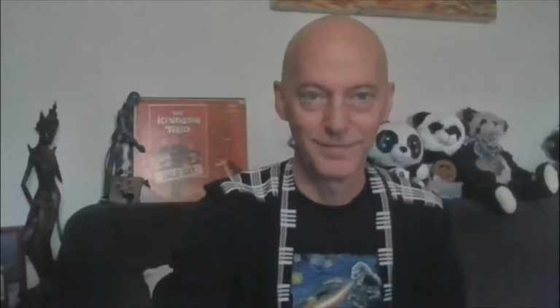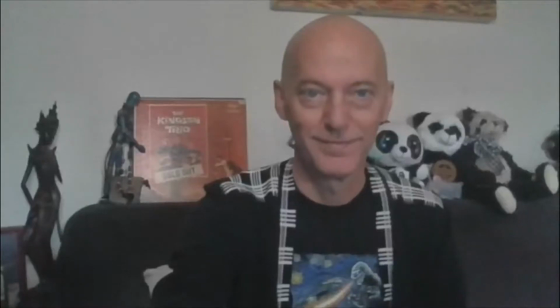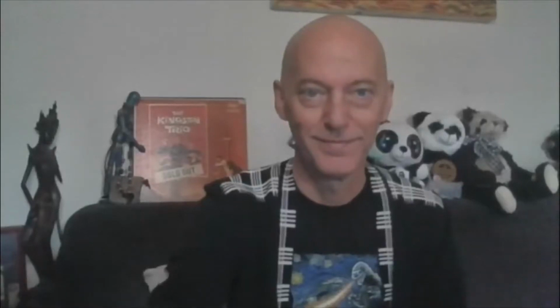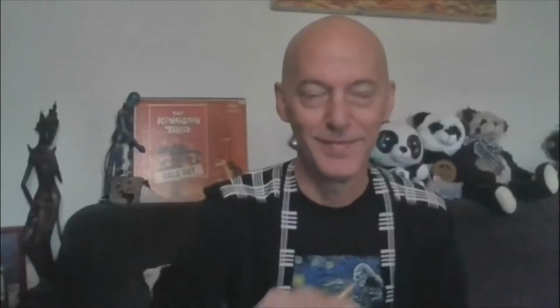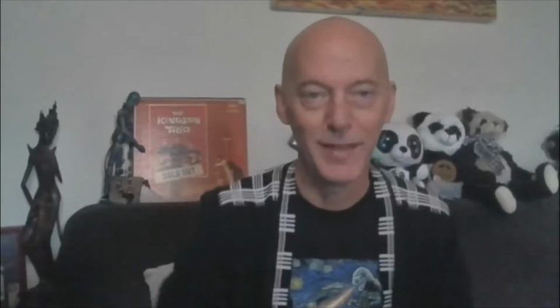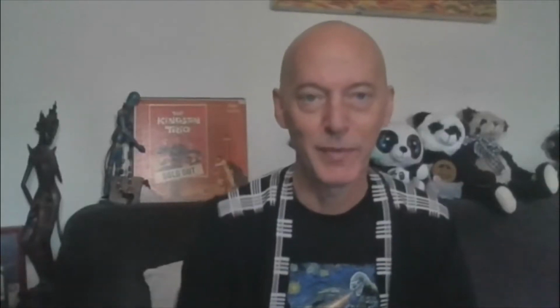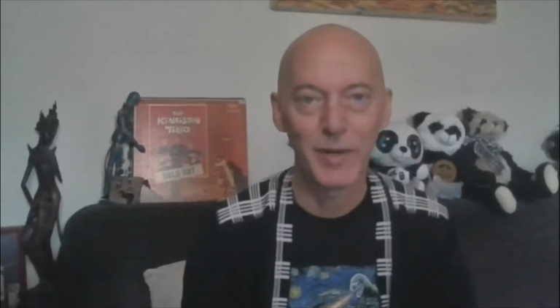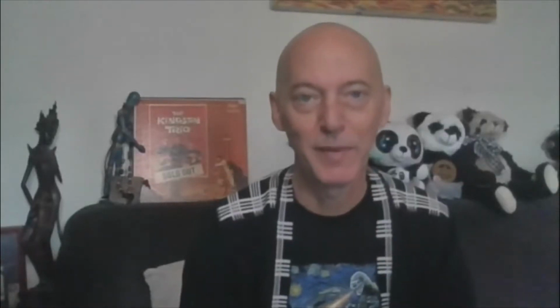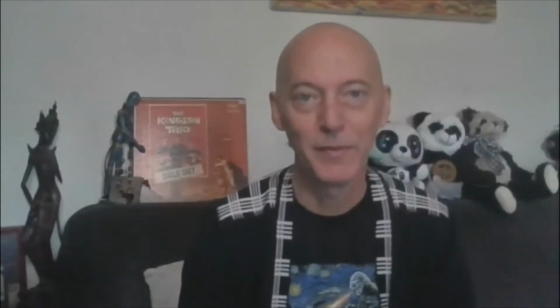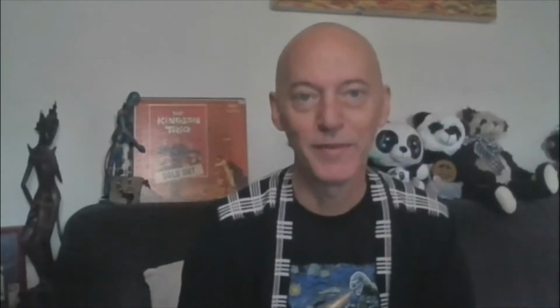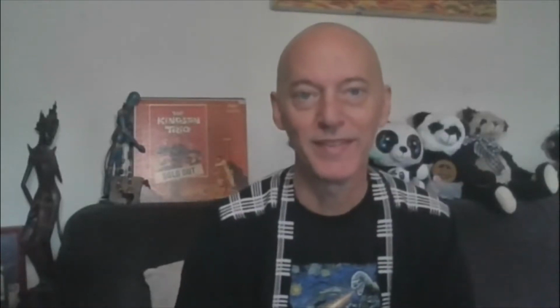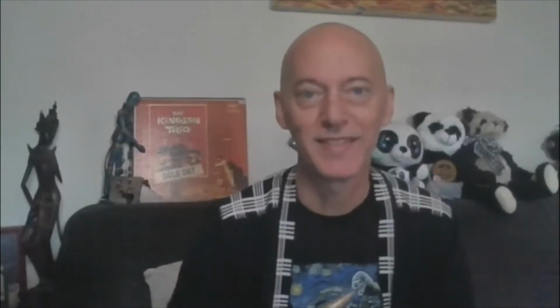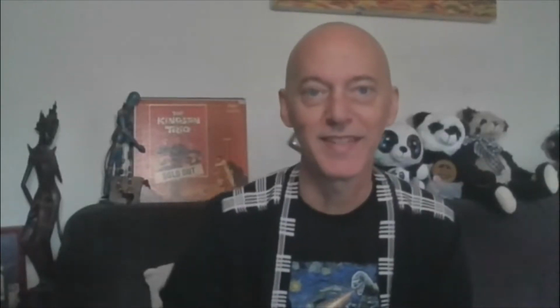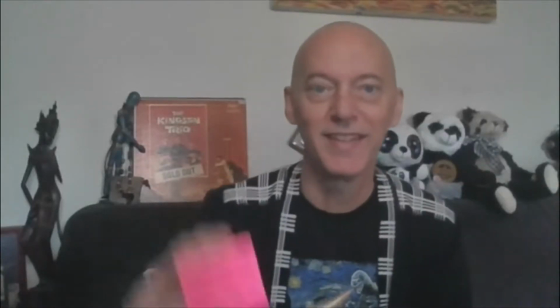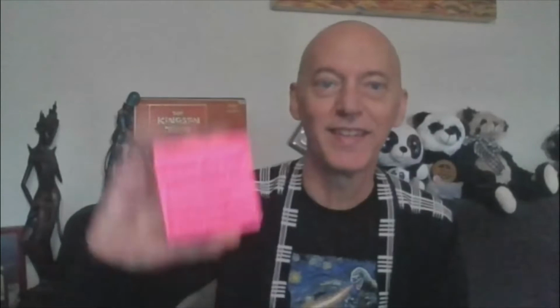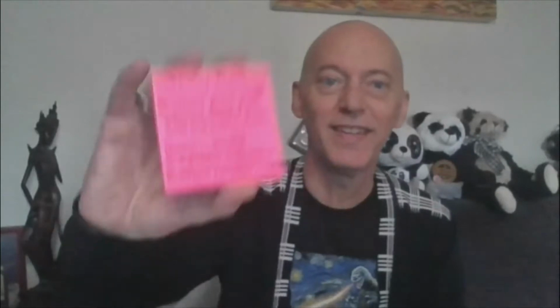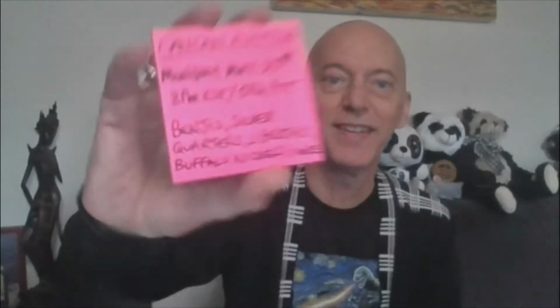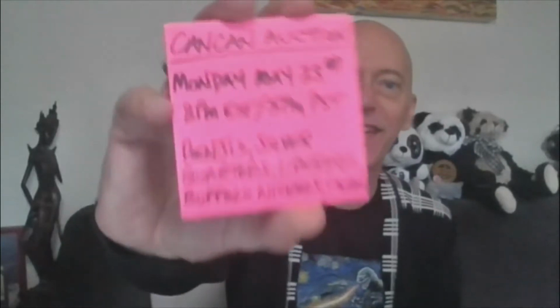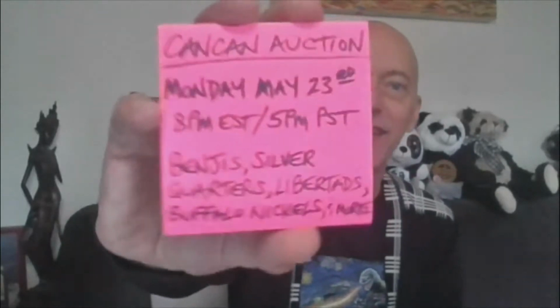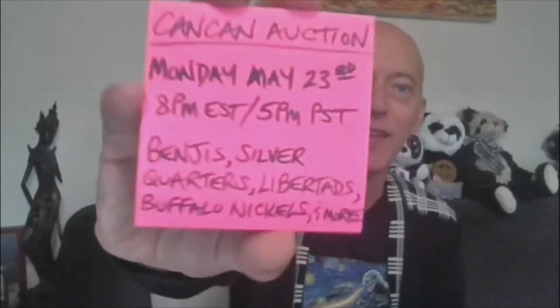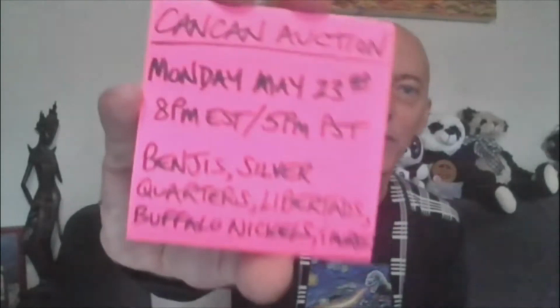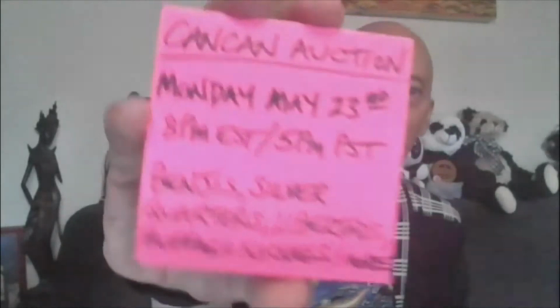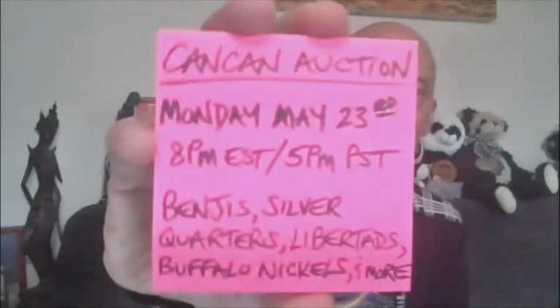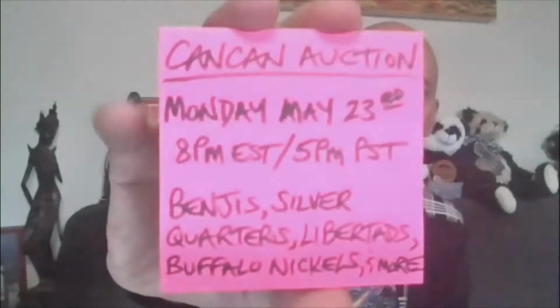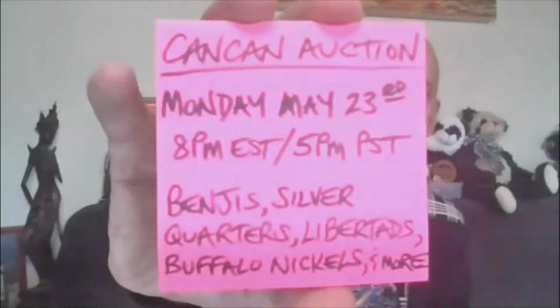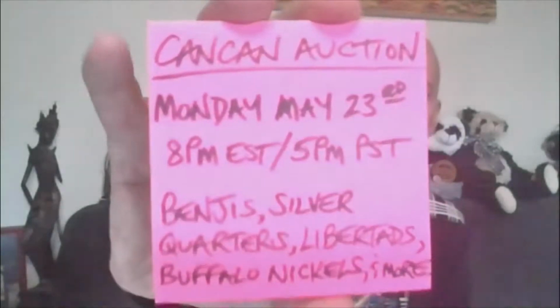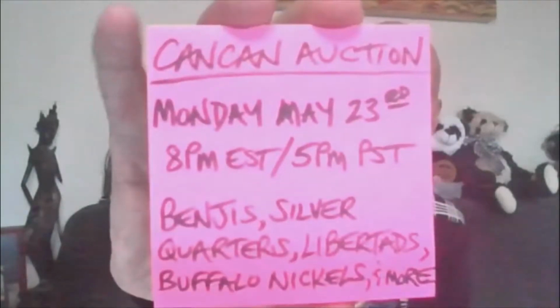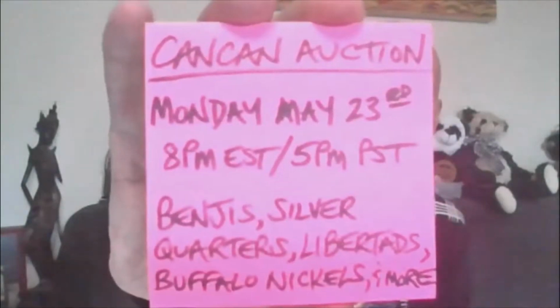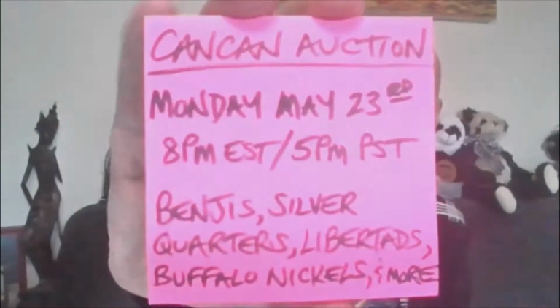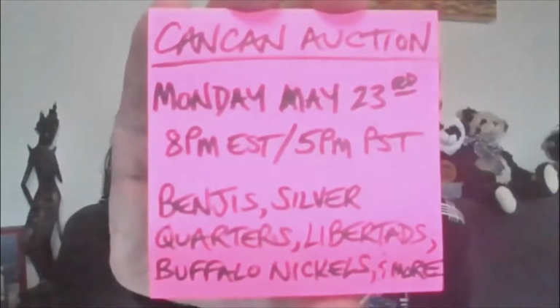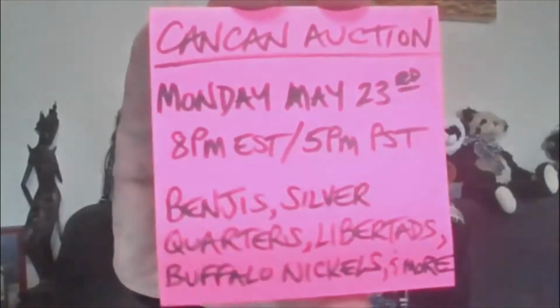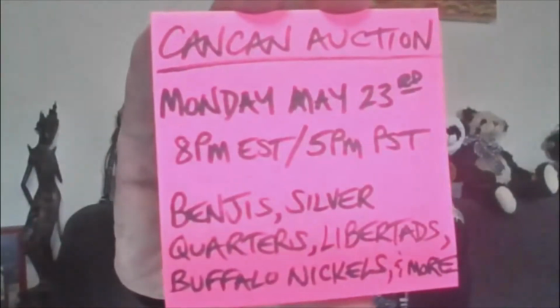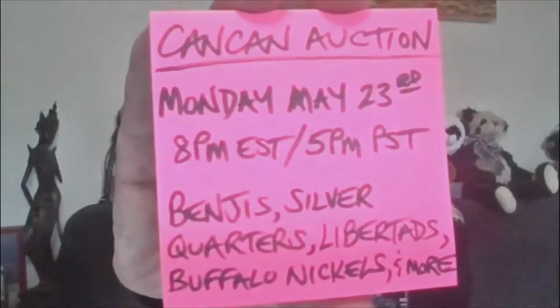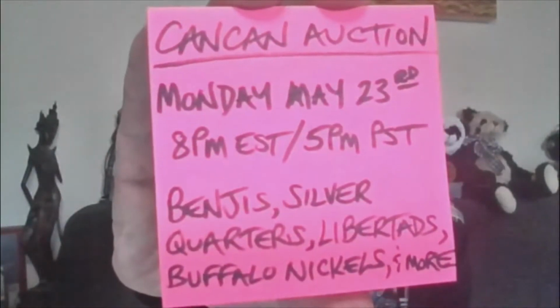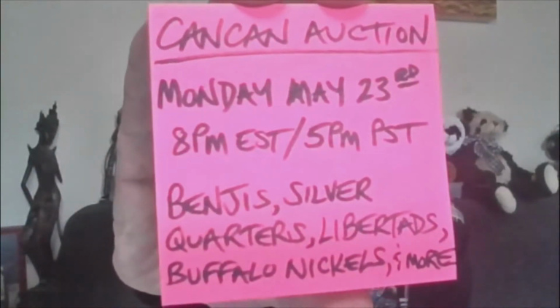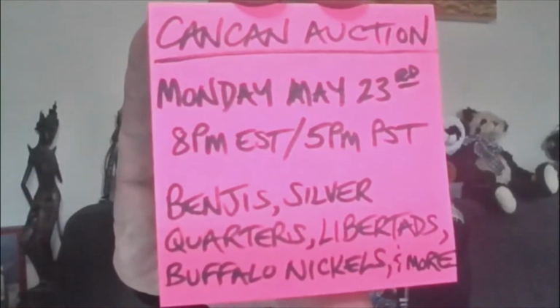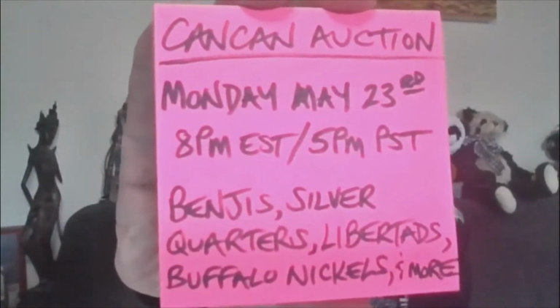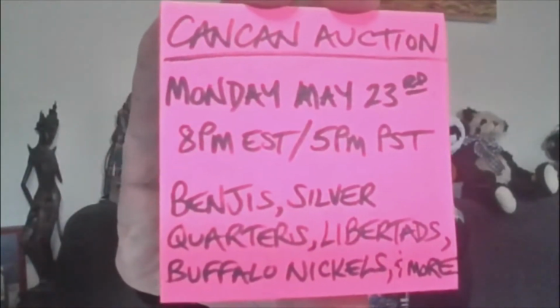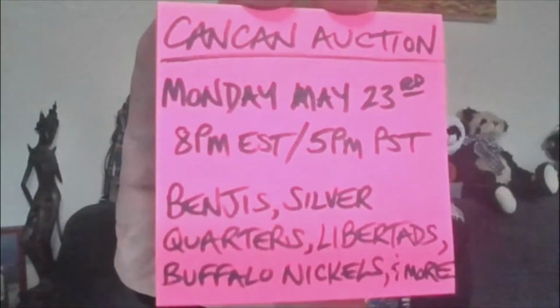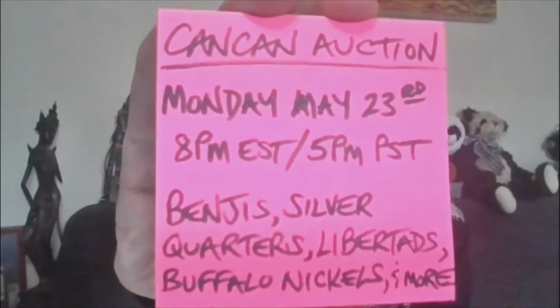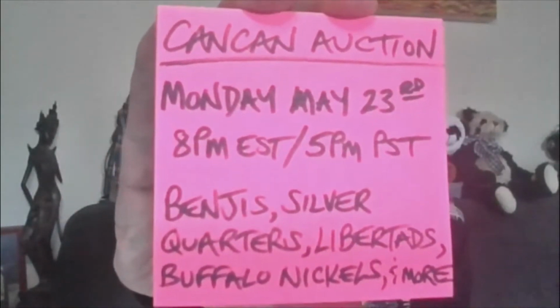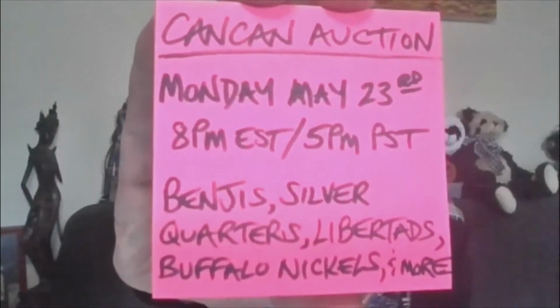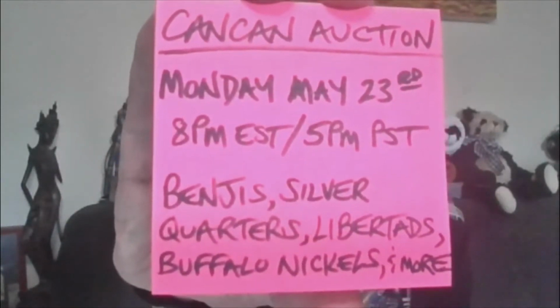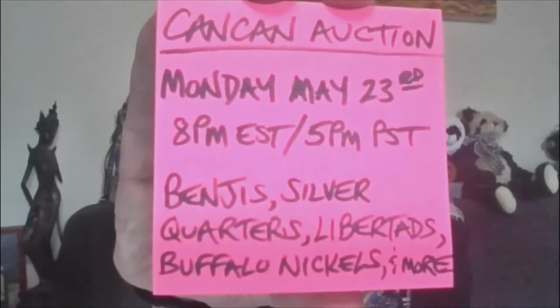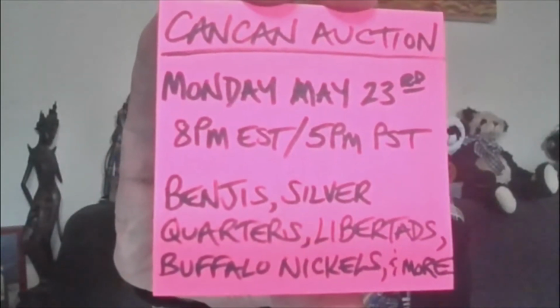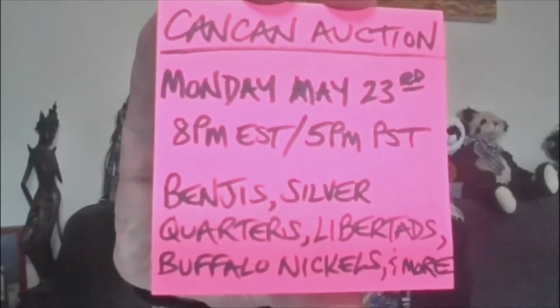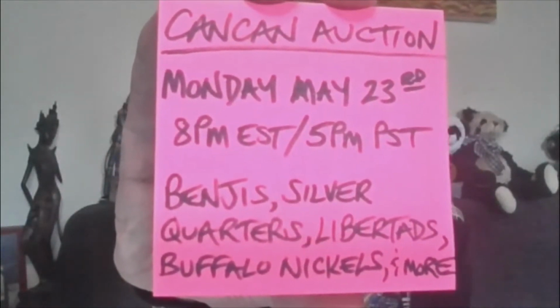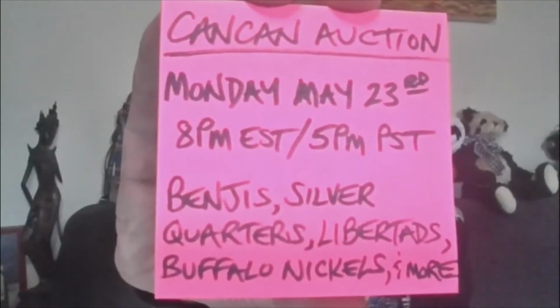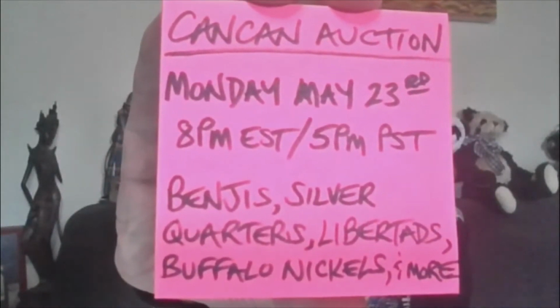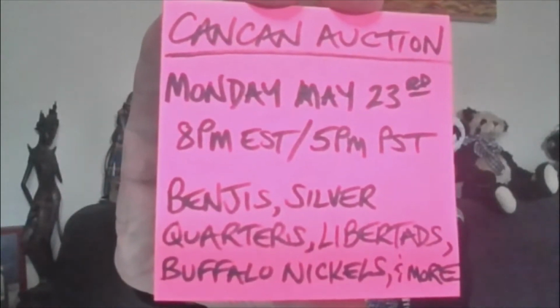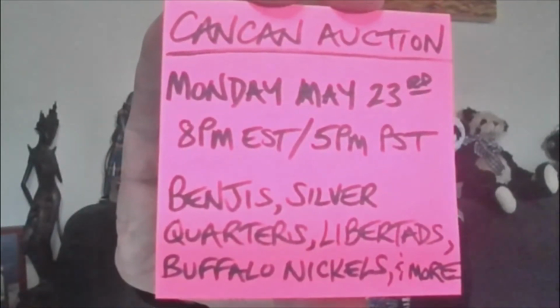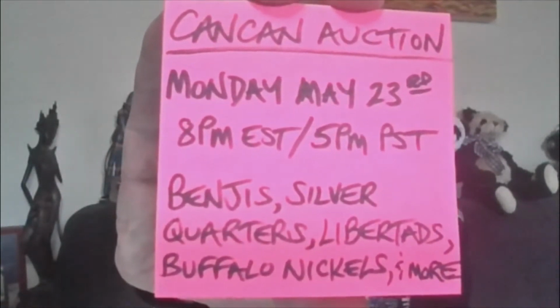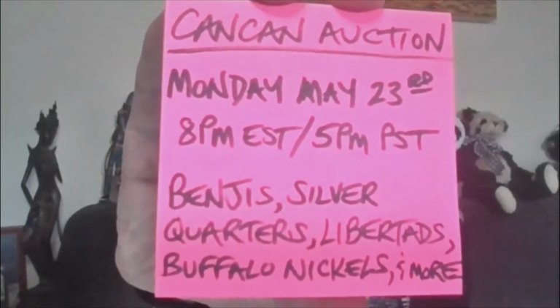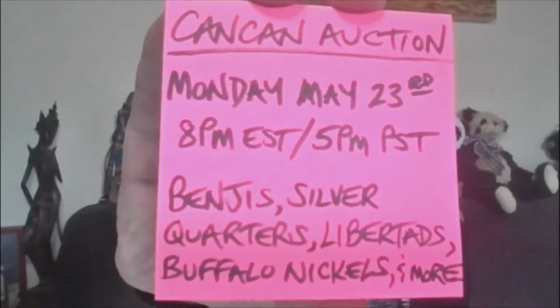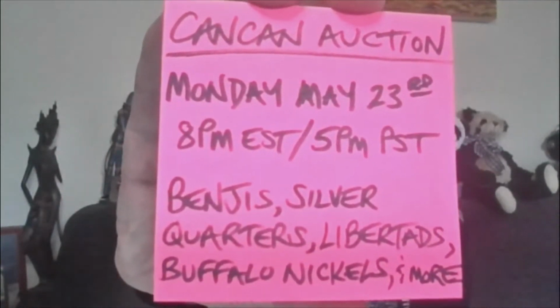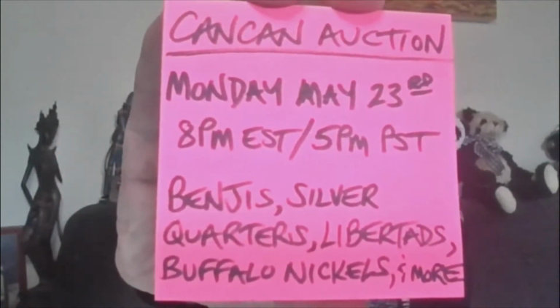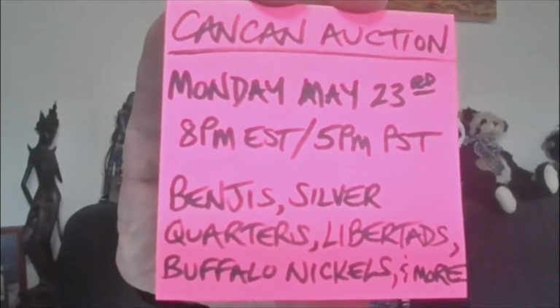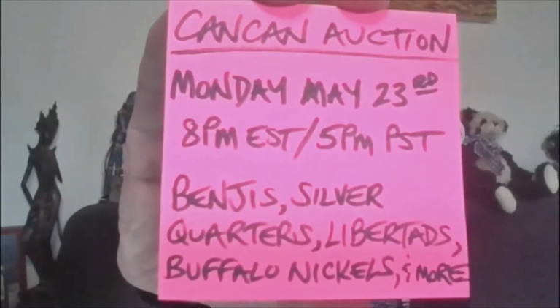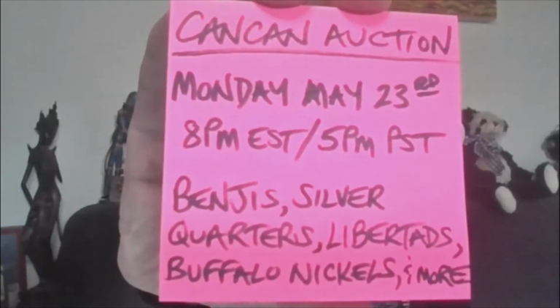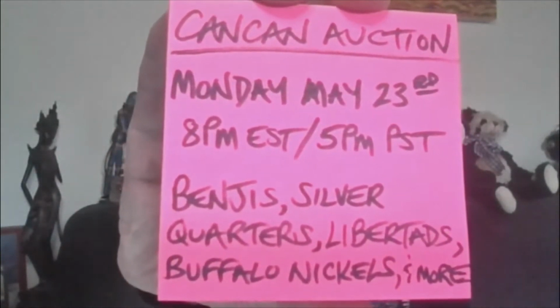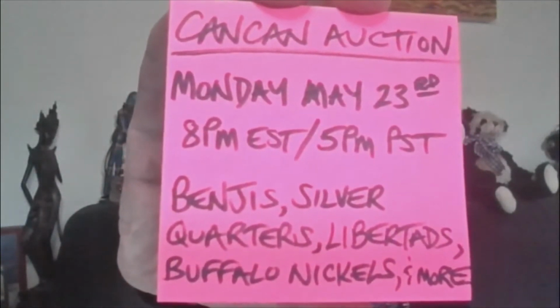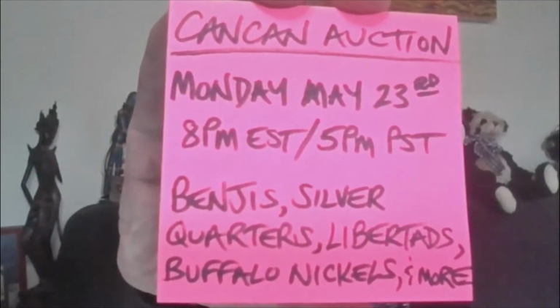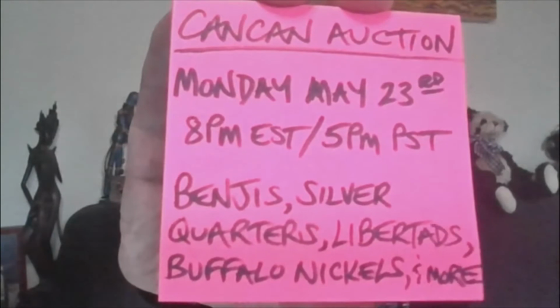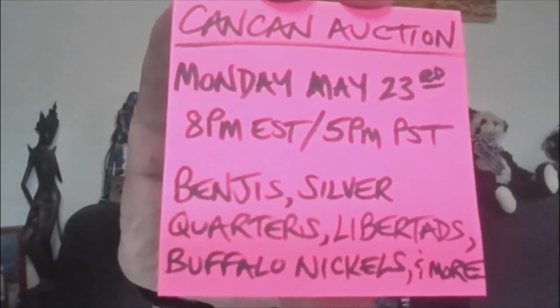Hey party people, it's Can-Cant and I would like to welcome you to the Can-Cant Auction. Monday, May 23rd, 8 p.m. Eastern, 5 p.m. Pacific.